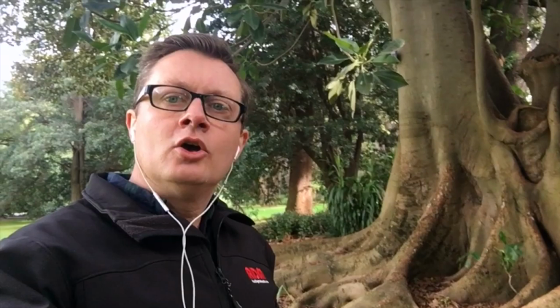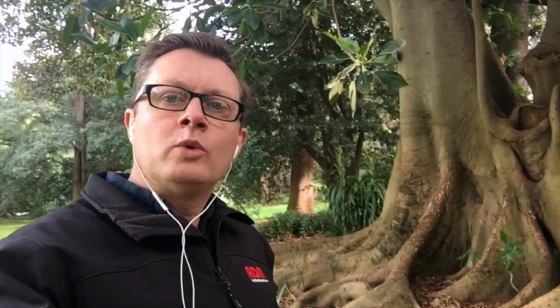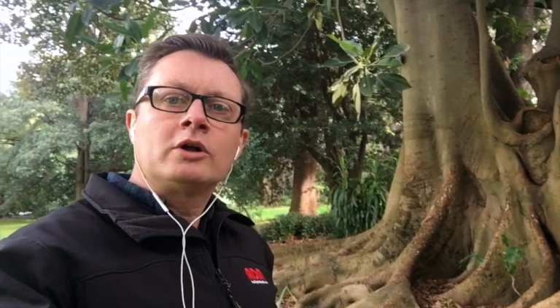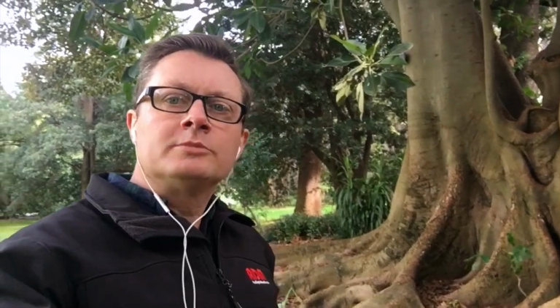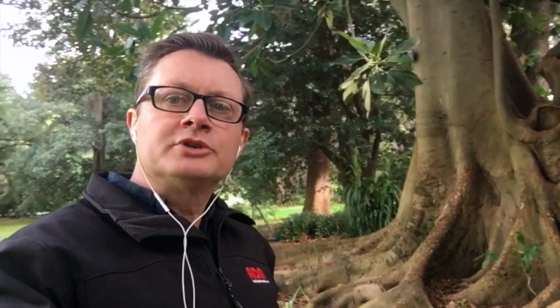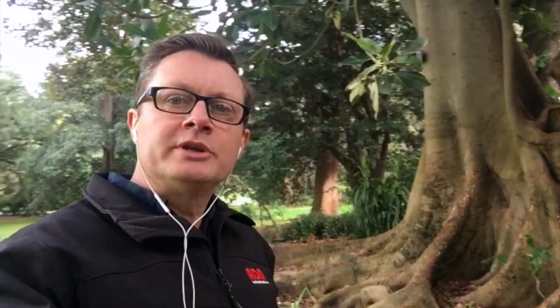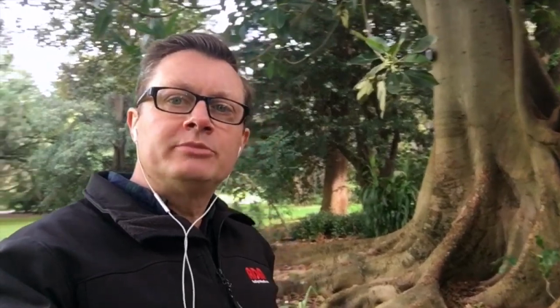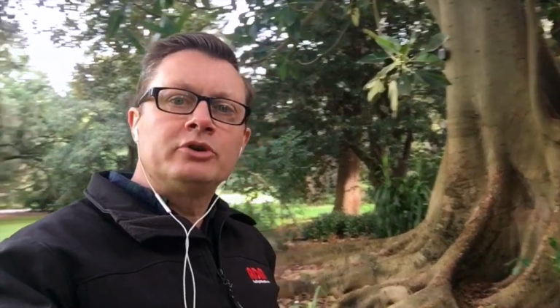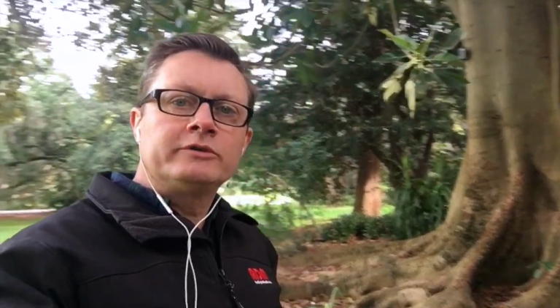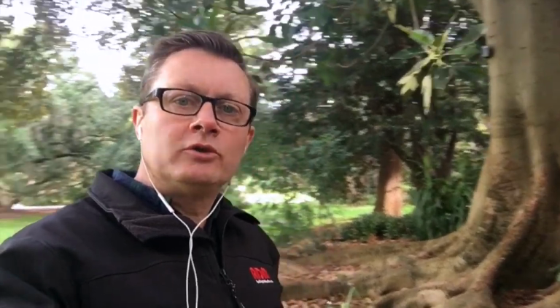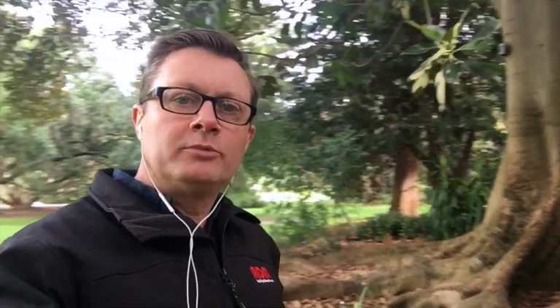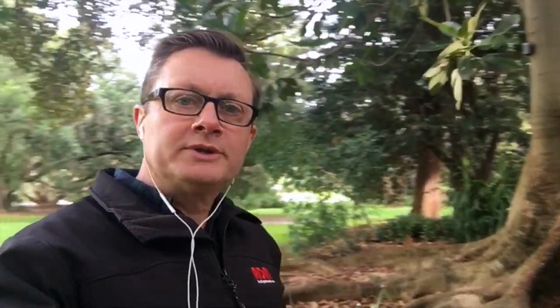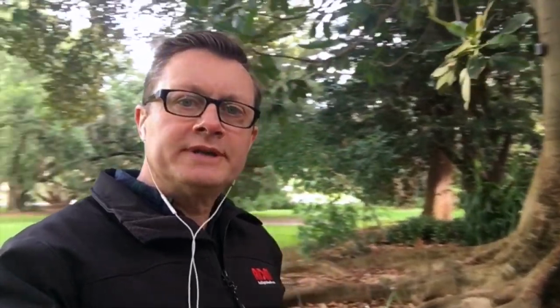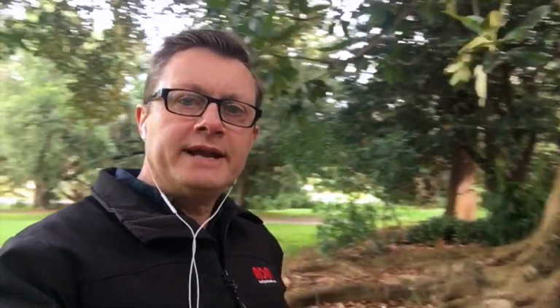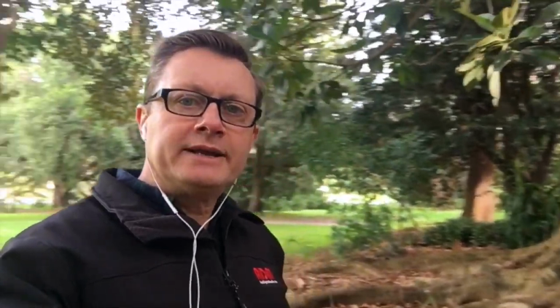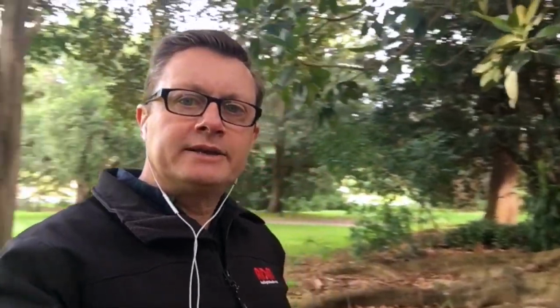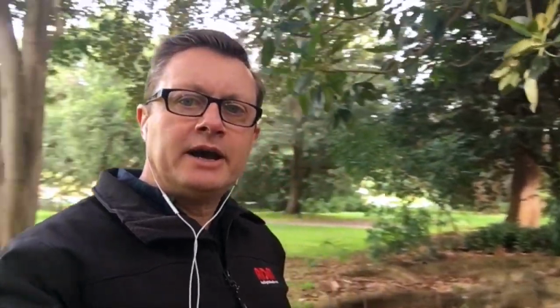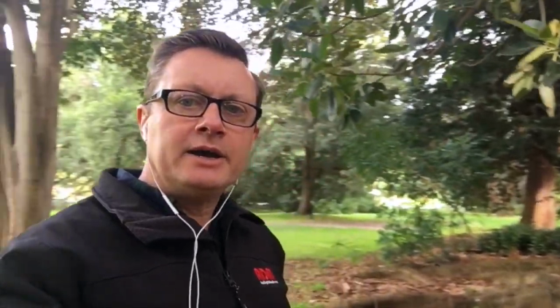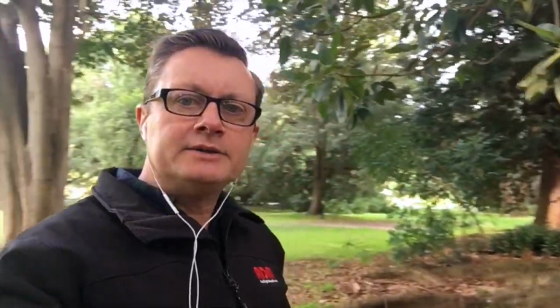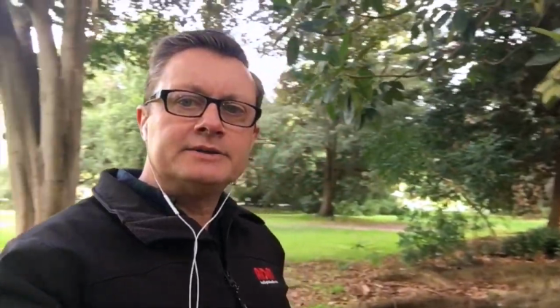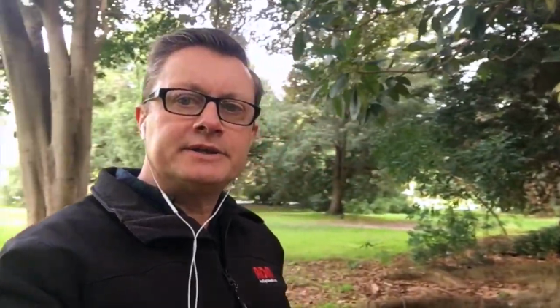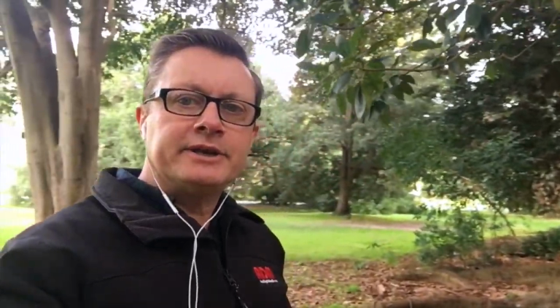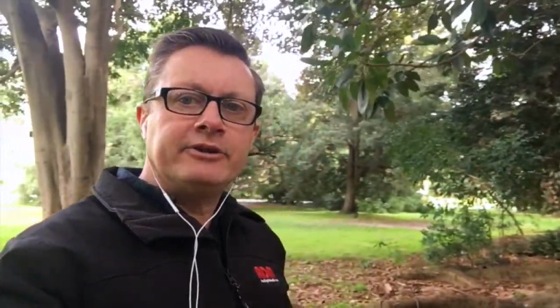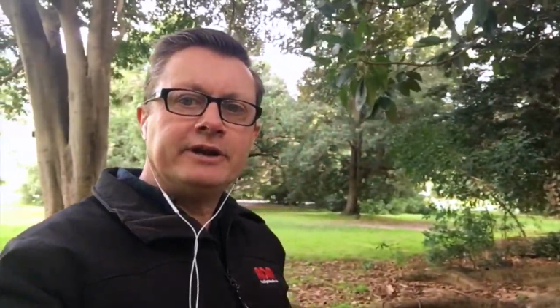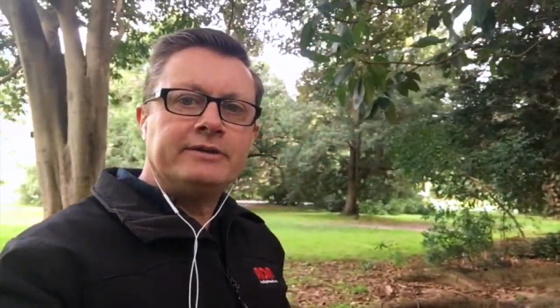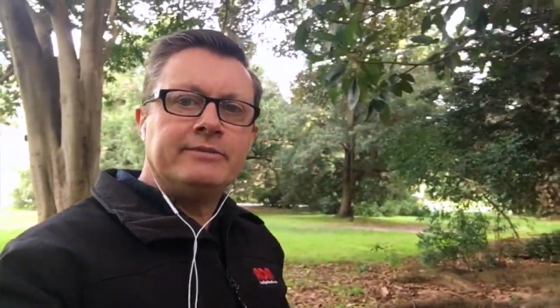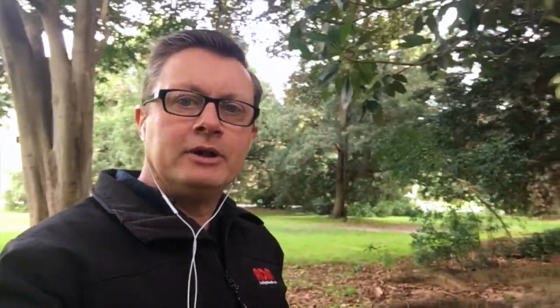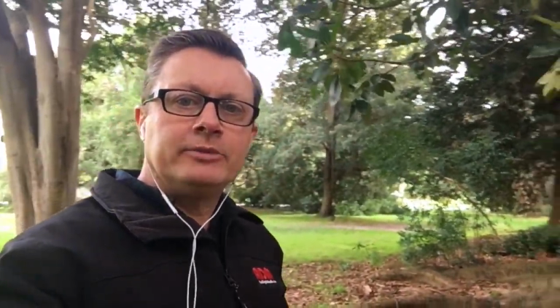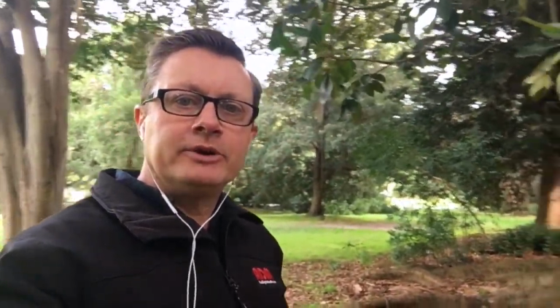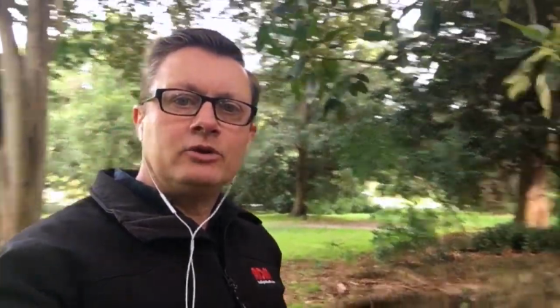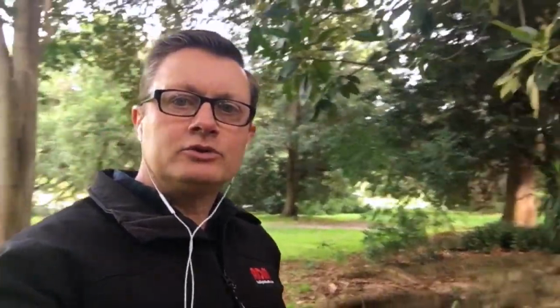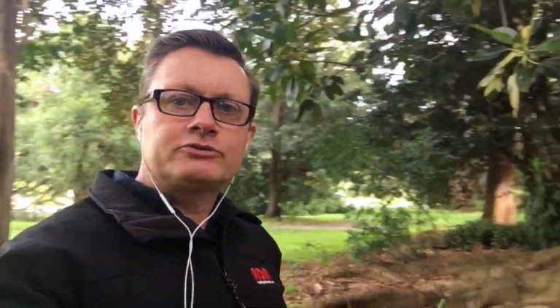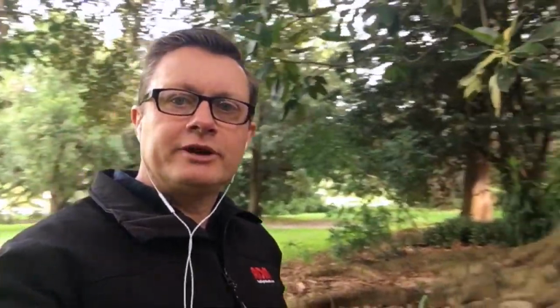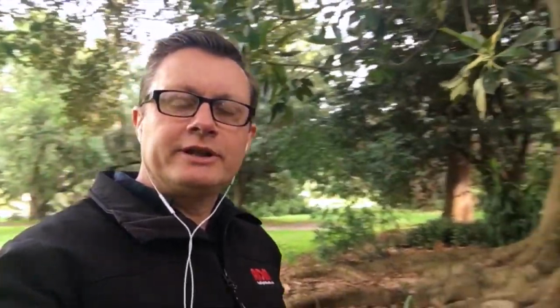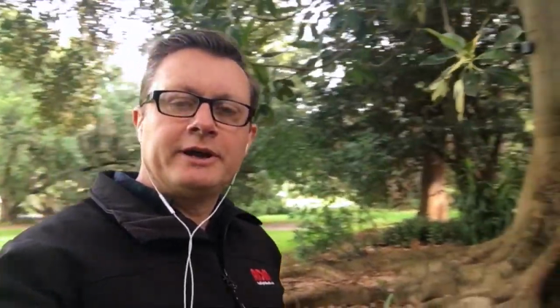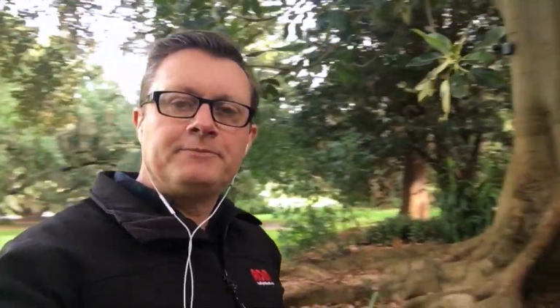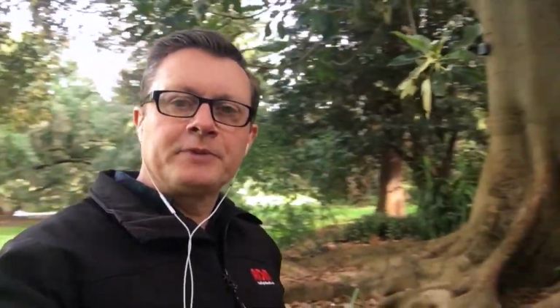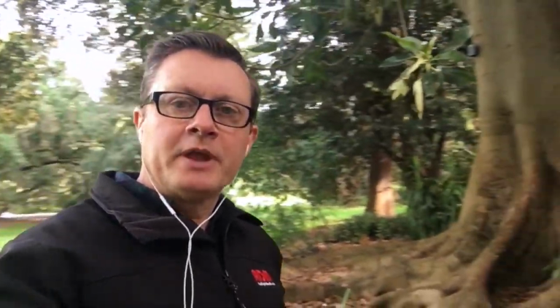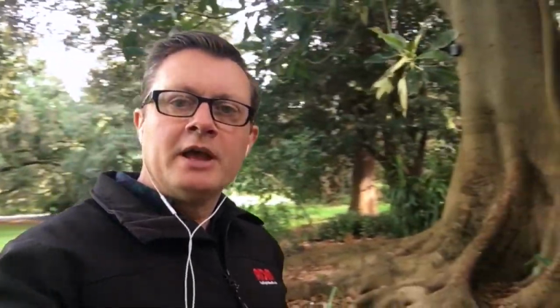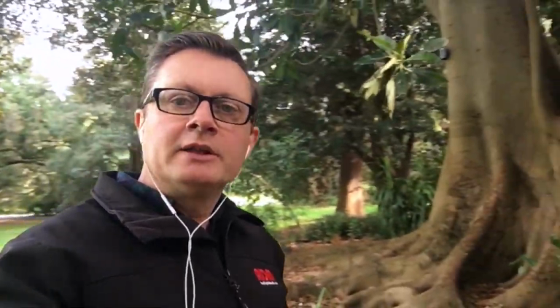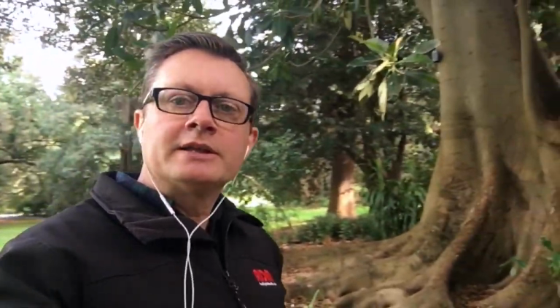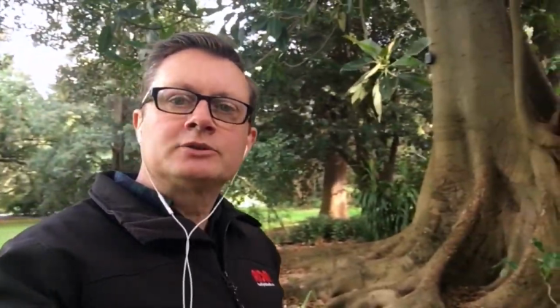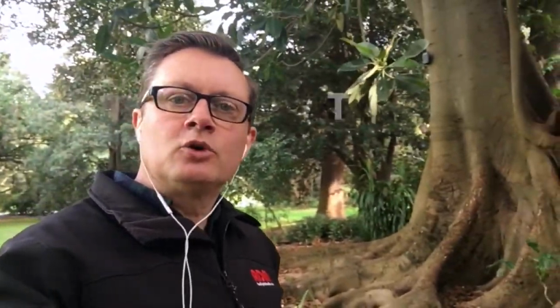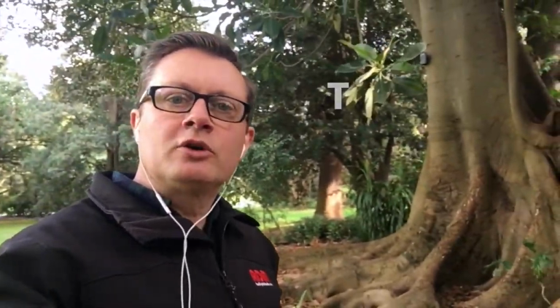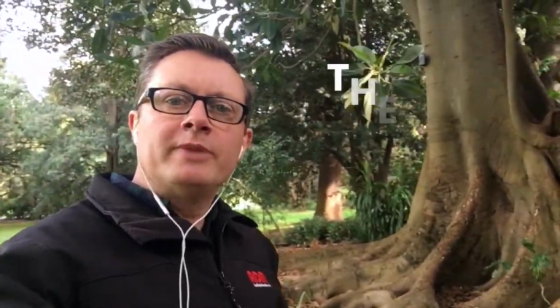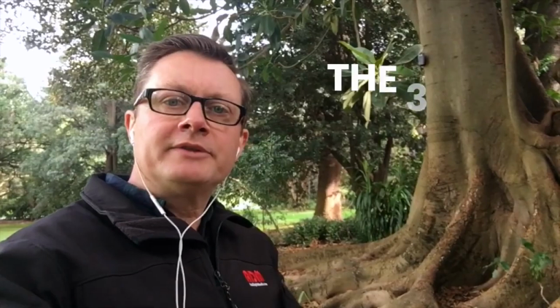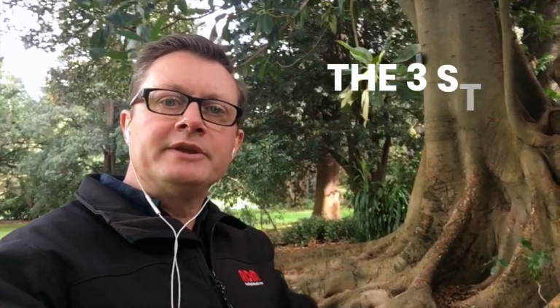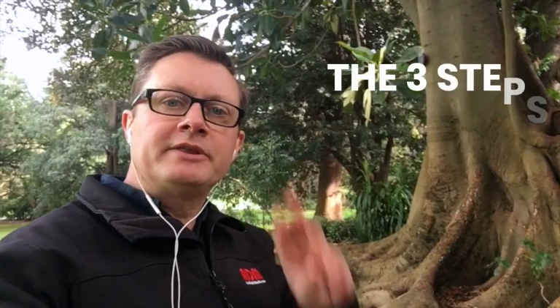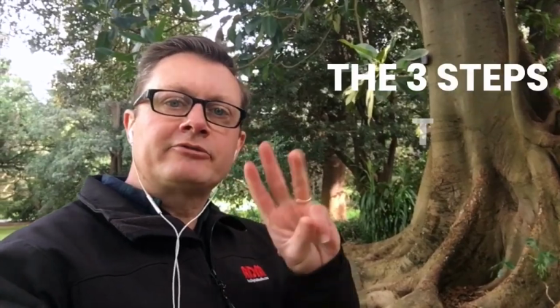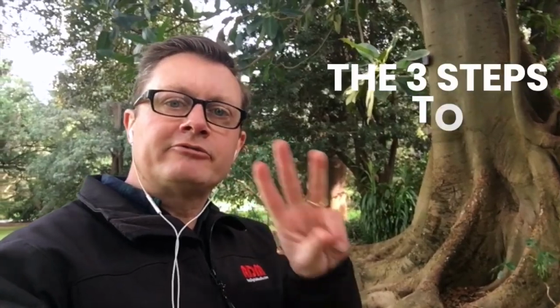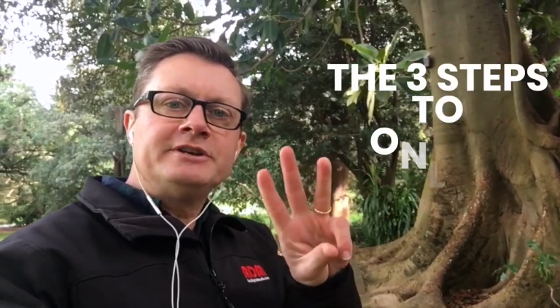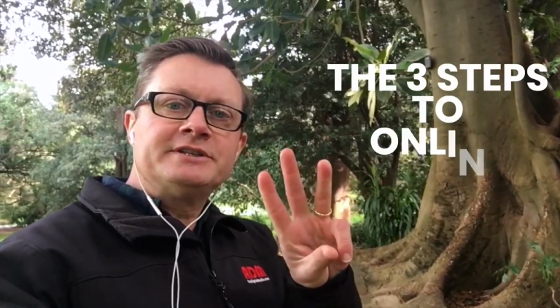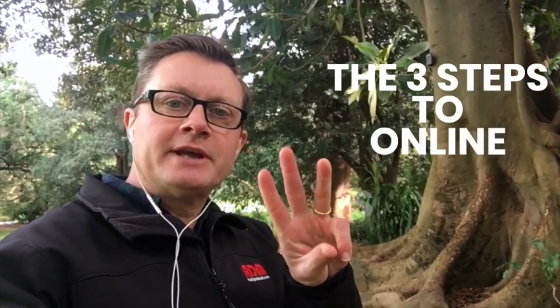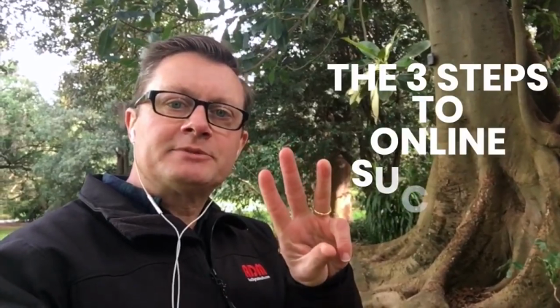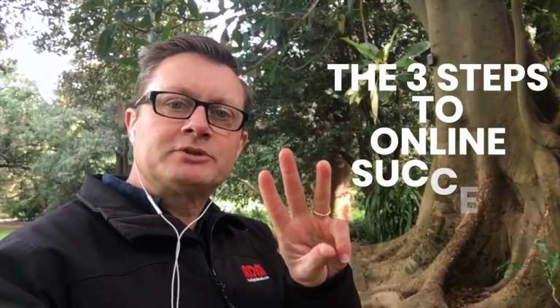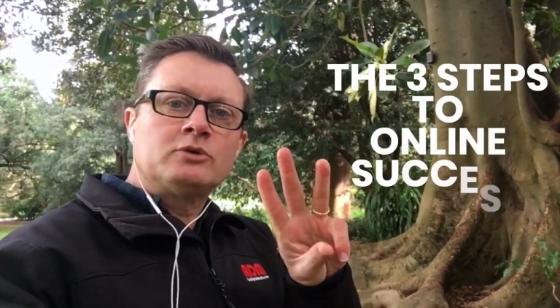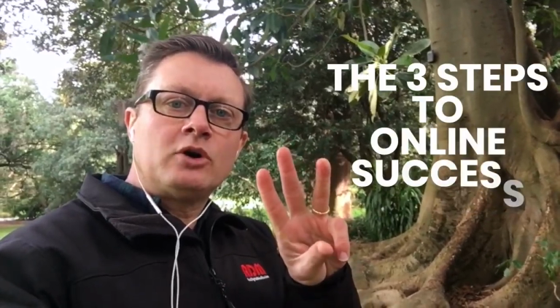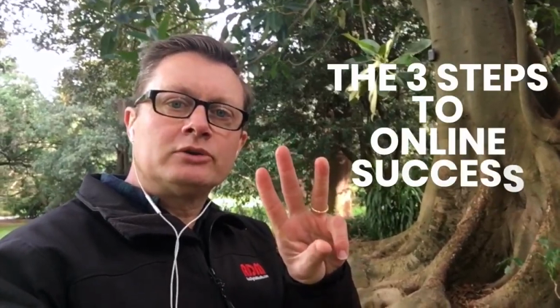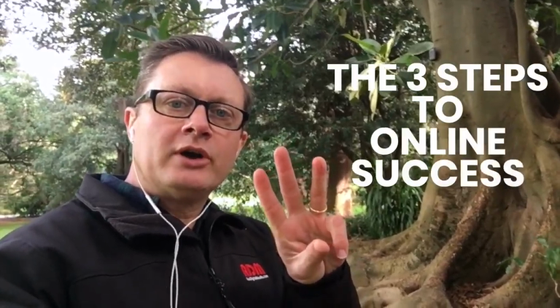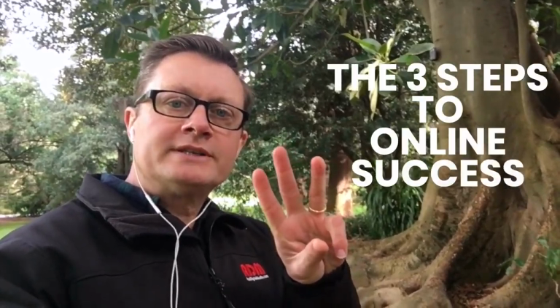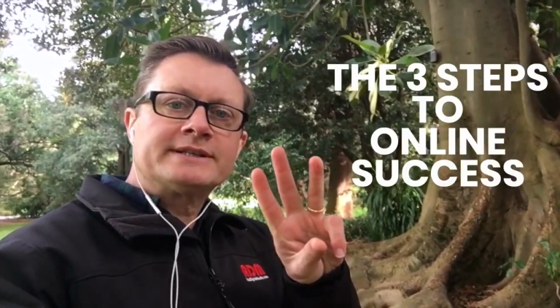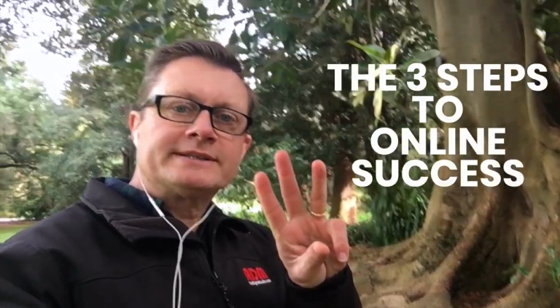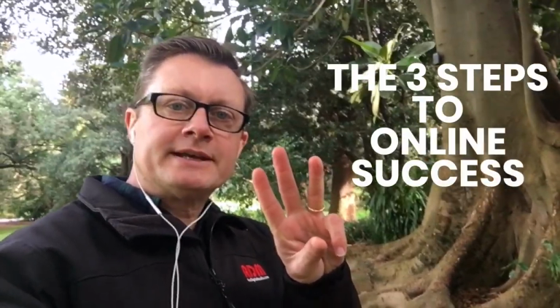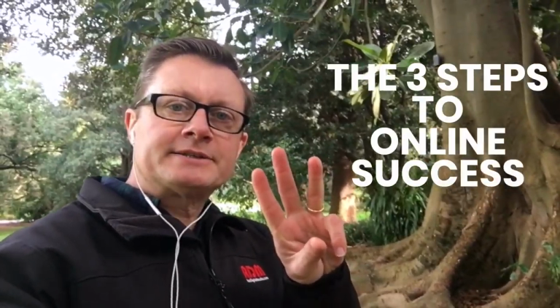Welcome to the beautiful Botanic Gardens here in Melbourne, Australia. Let's talk about the three steps to online success.